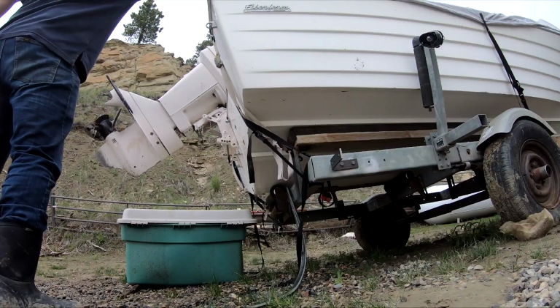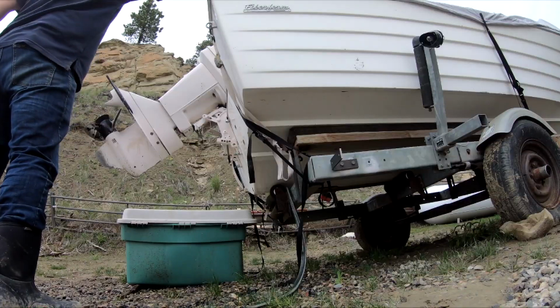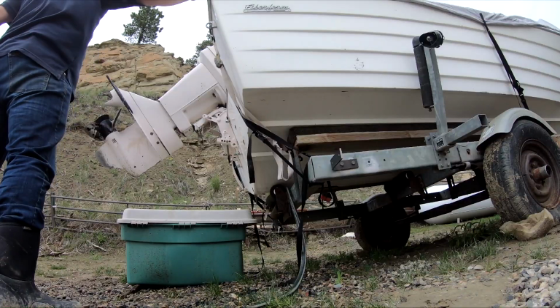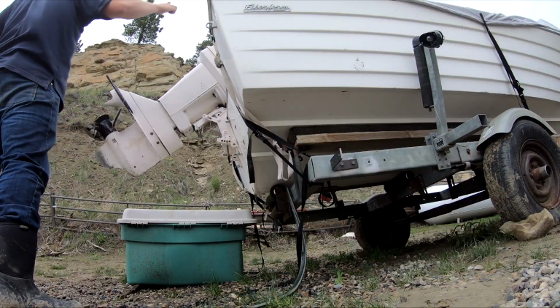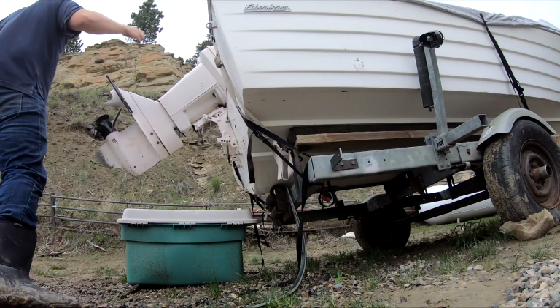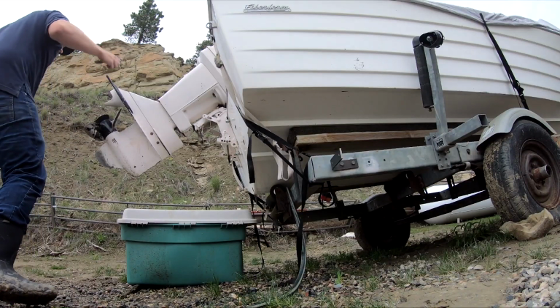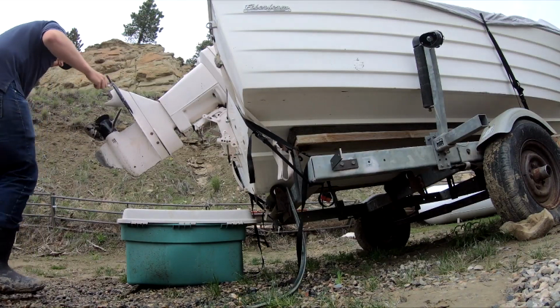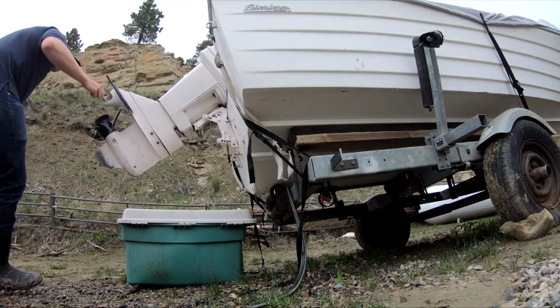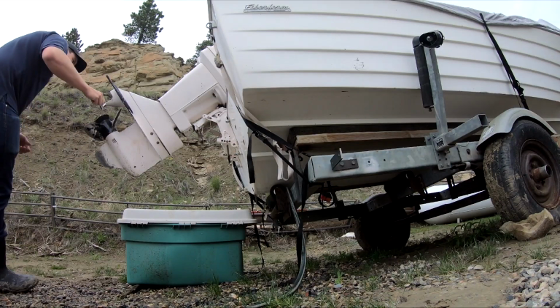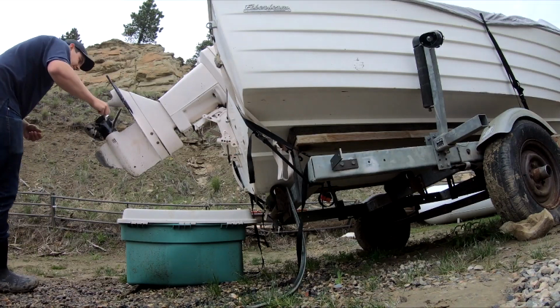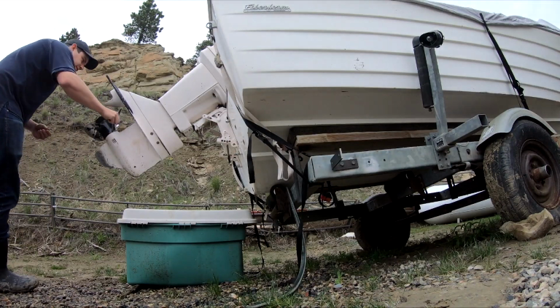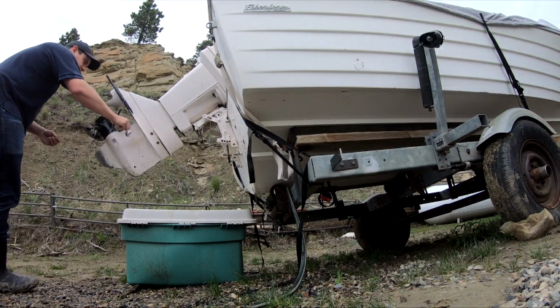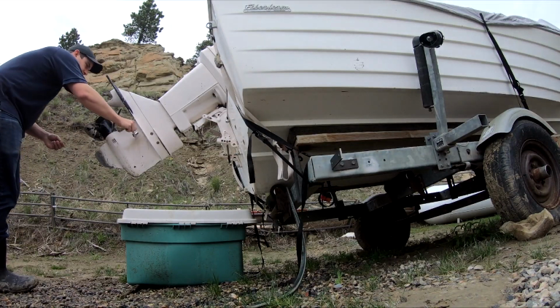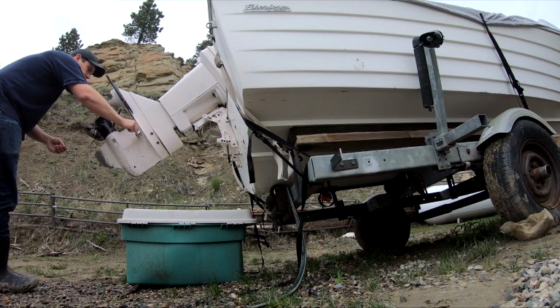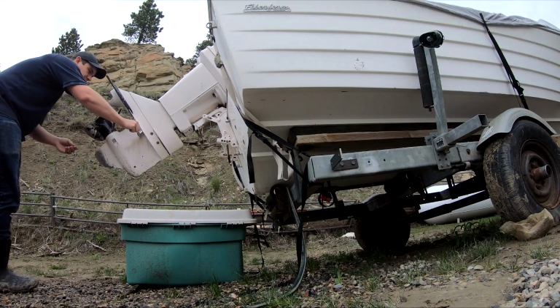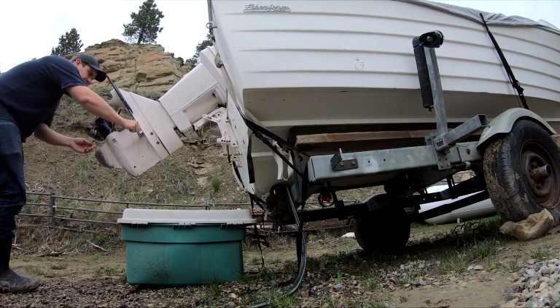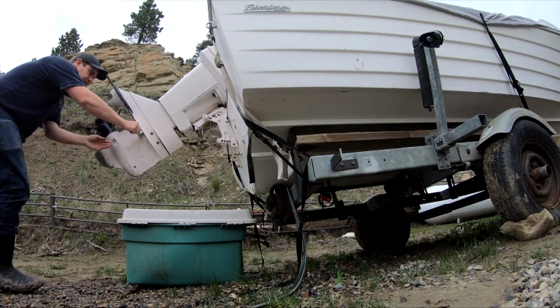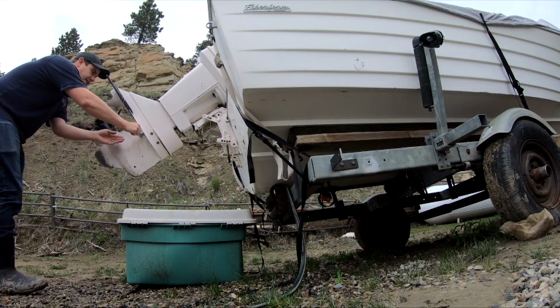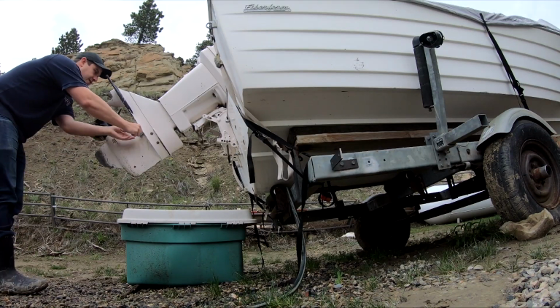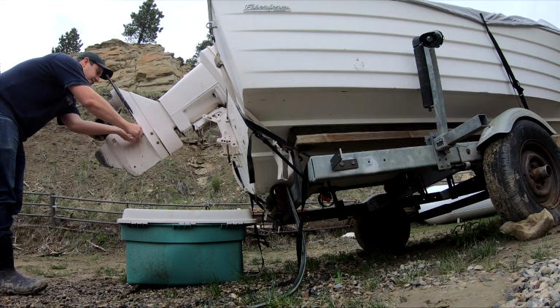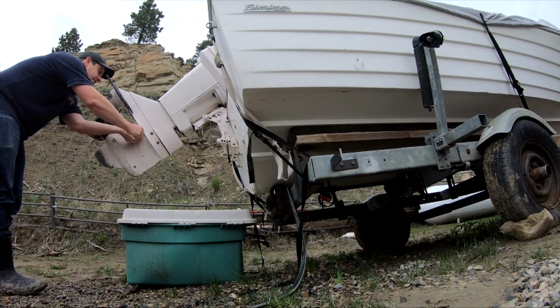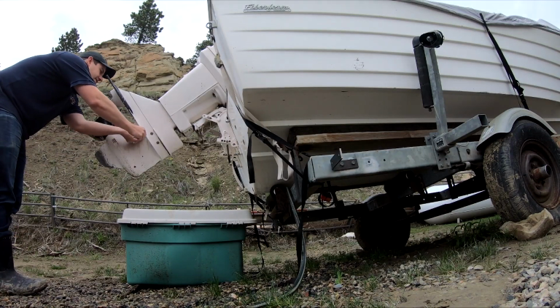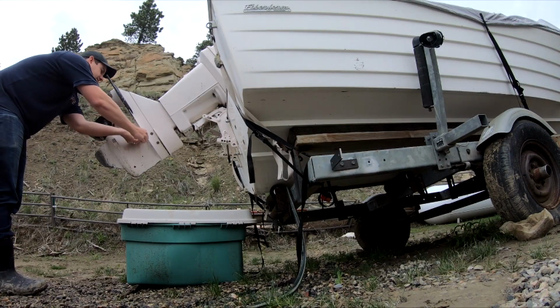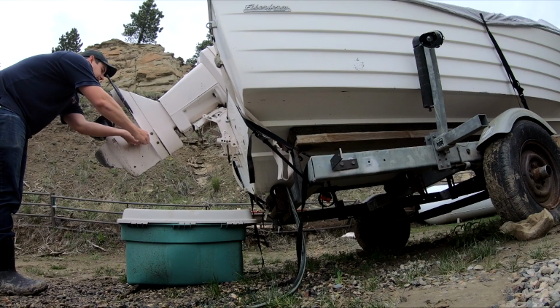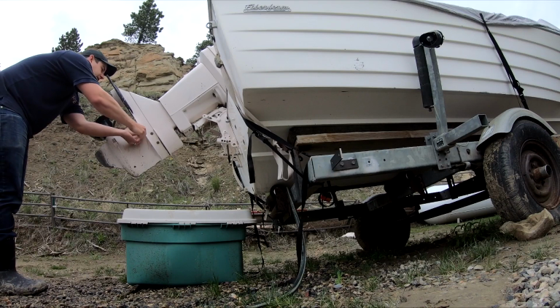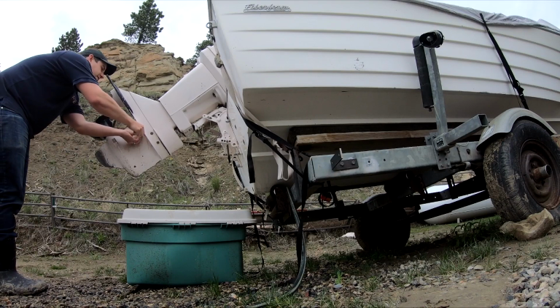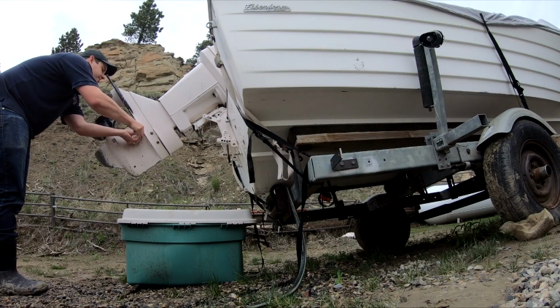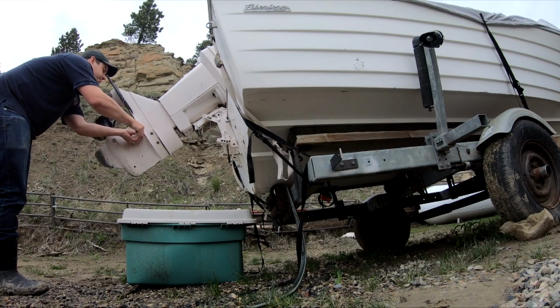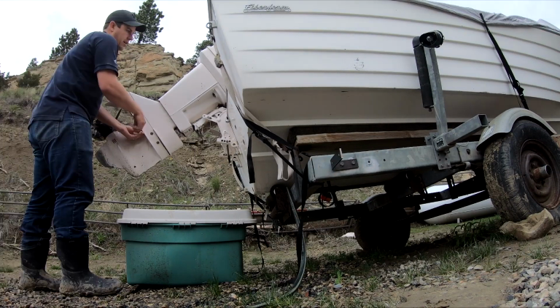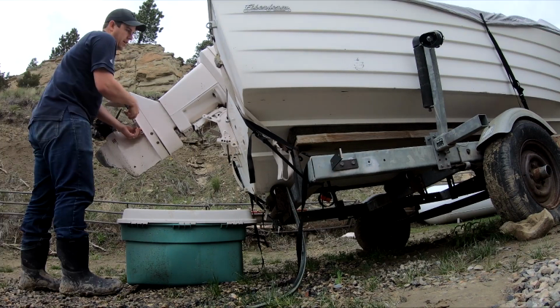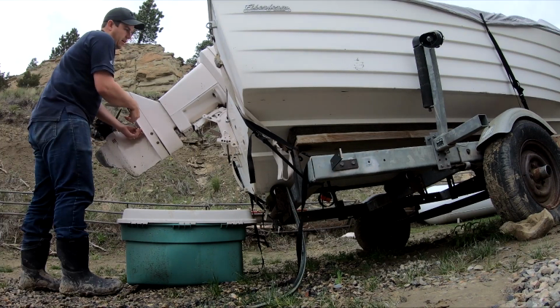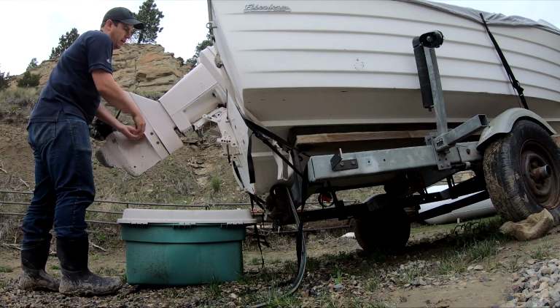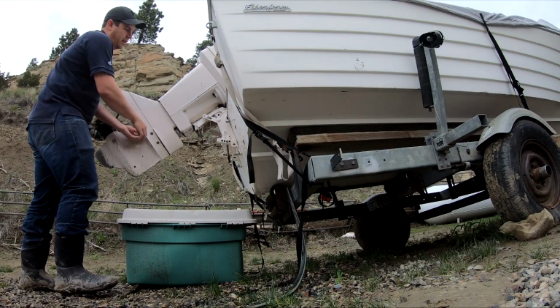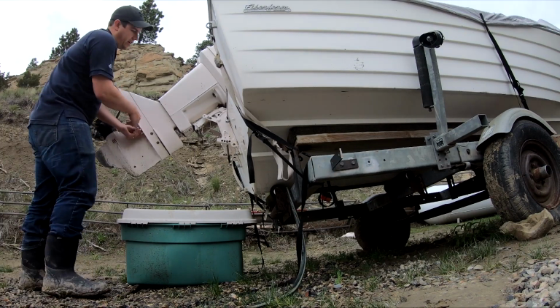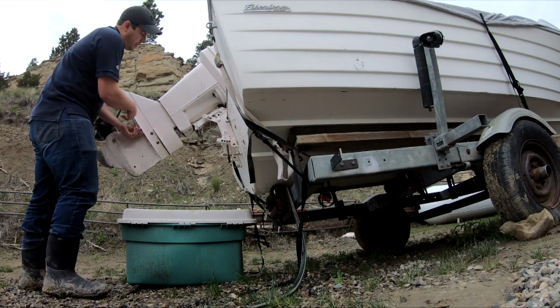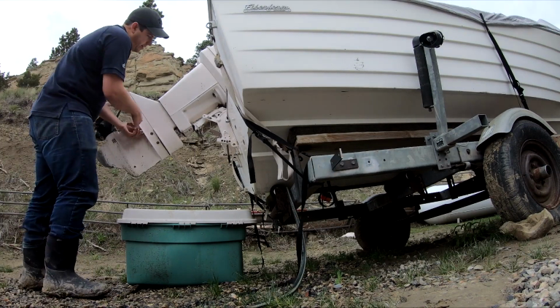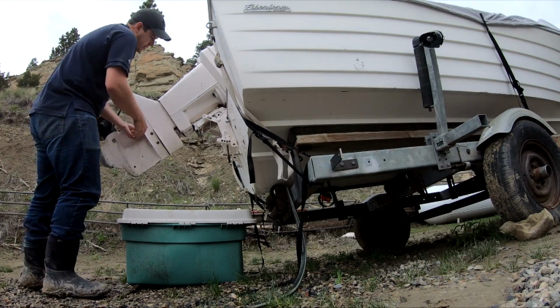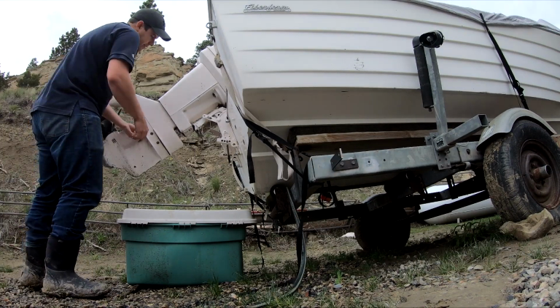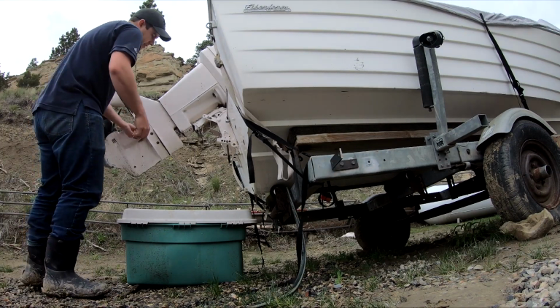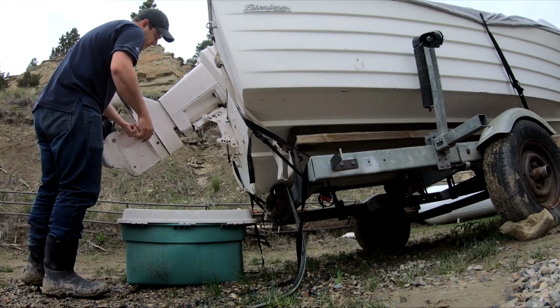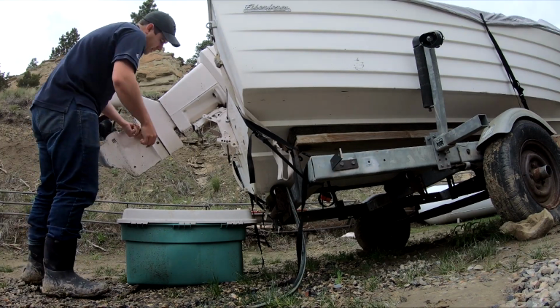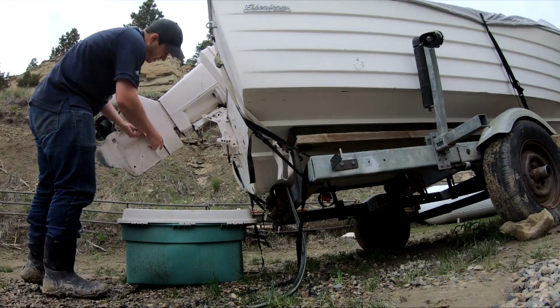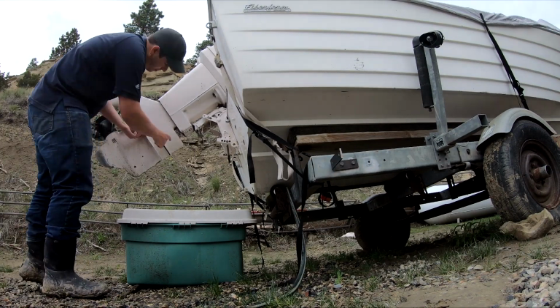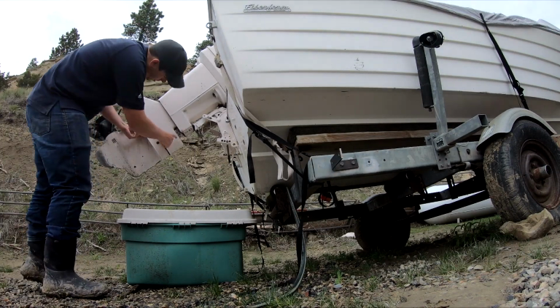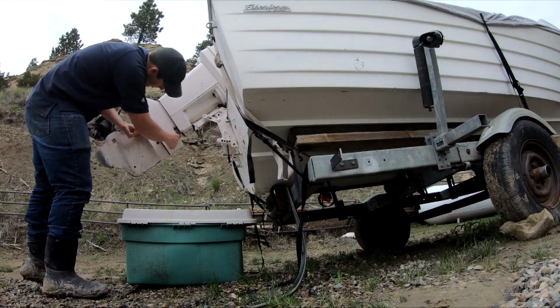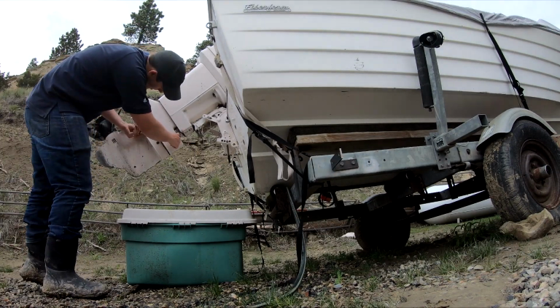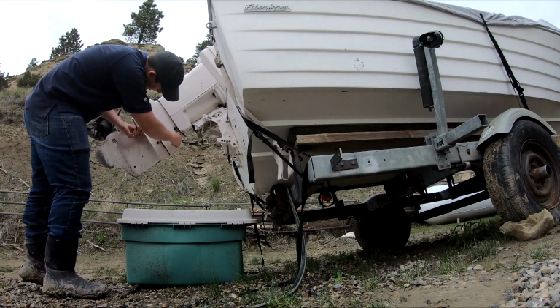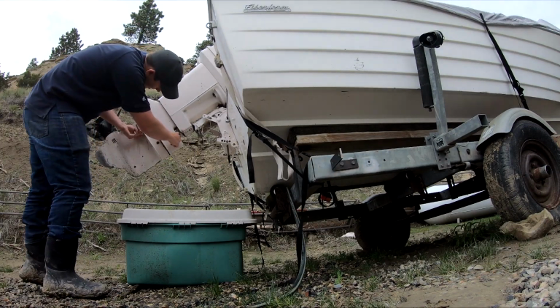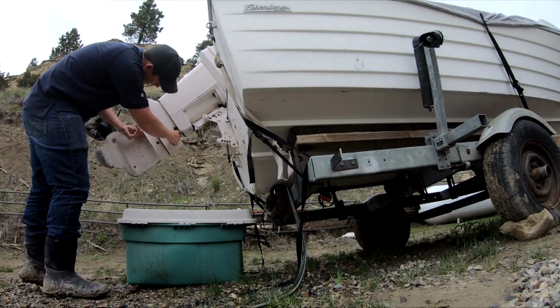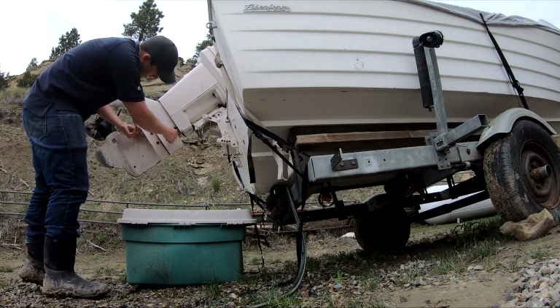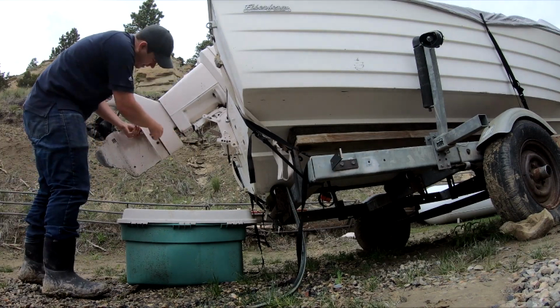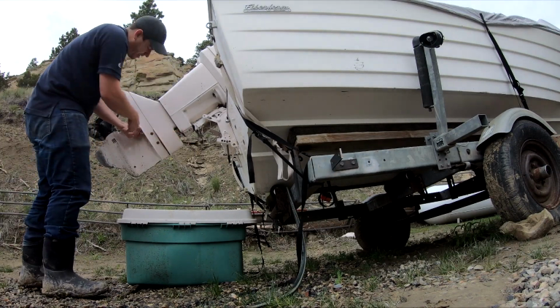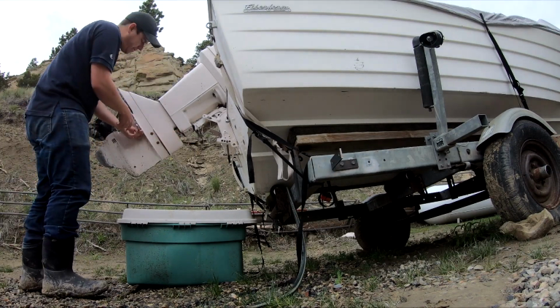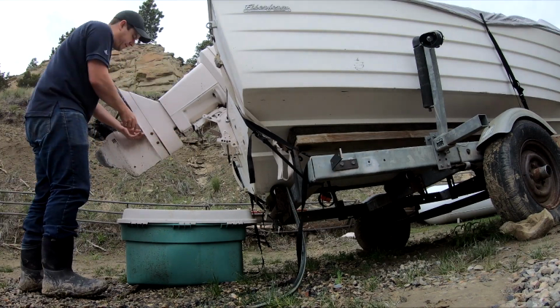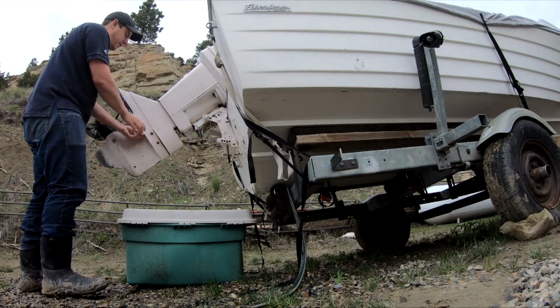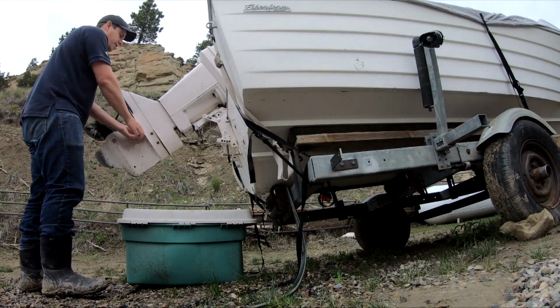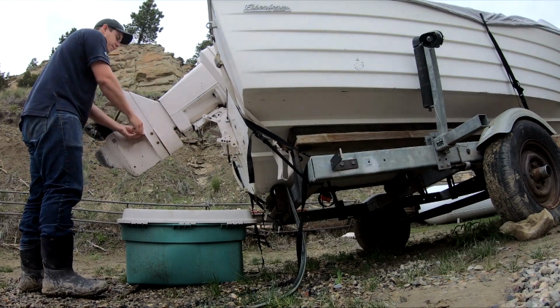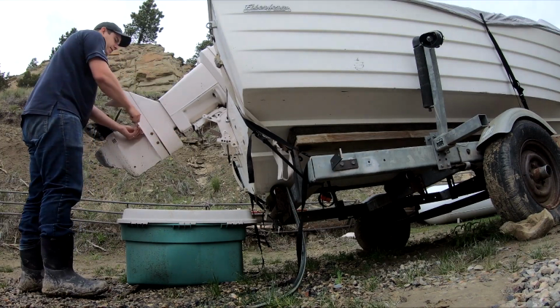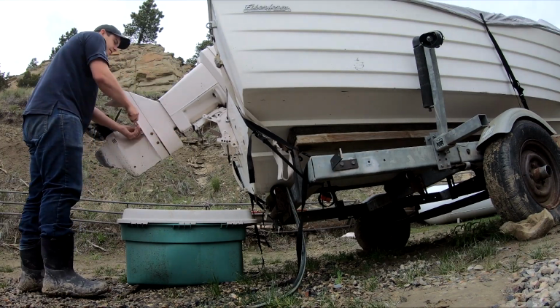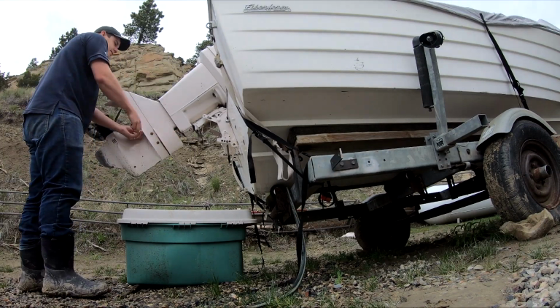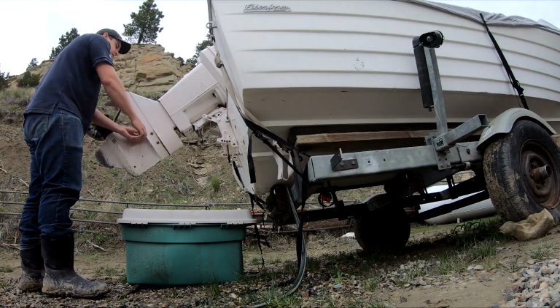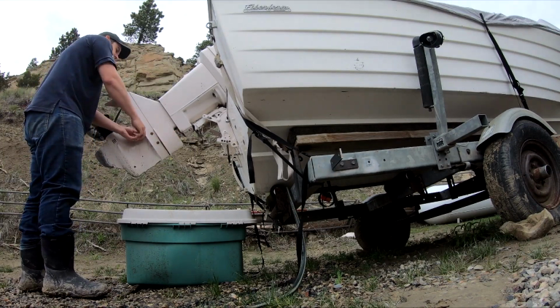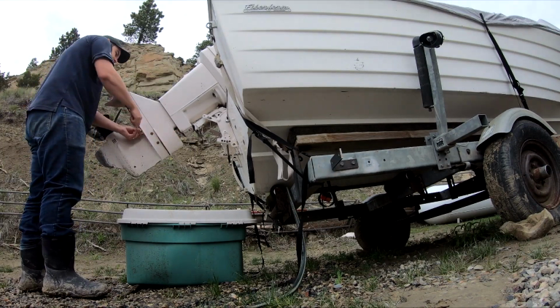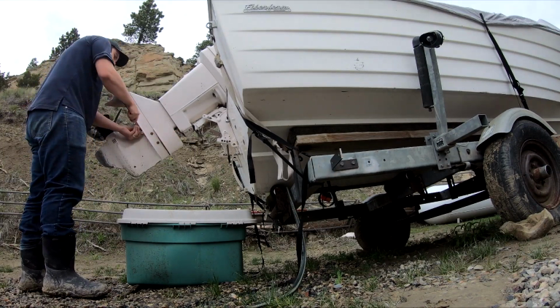It looks like there's just six bolts on the bottom, and then there's a clip holding the shifting knob right there, it looks like.